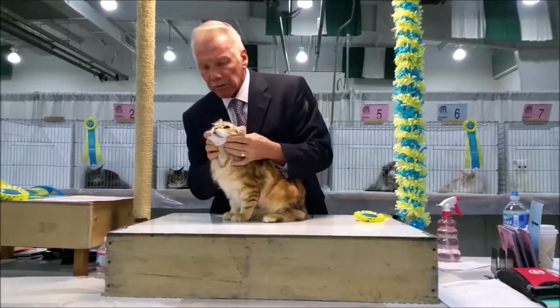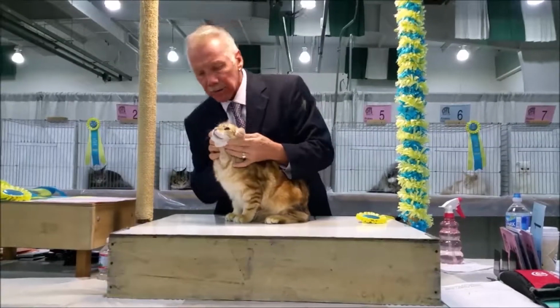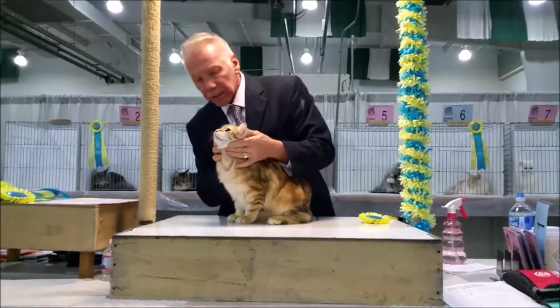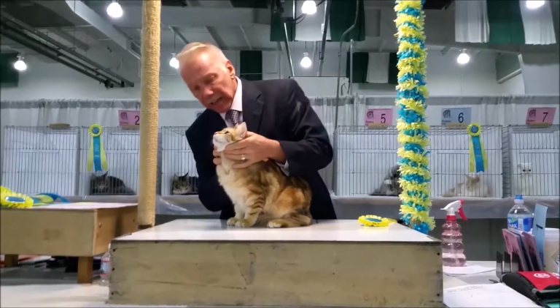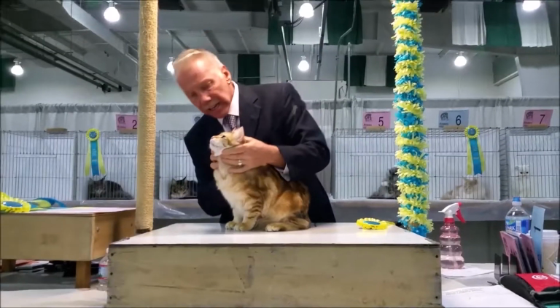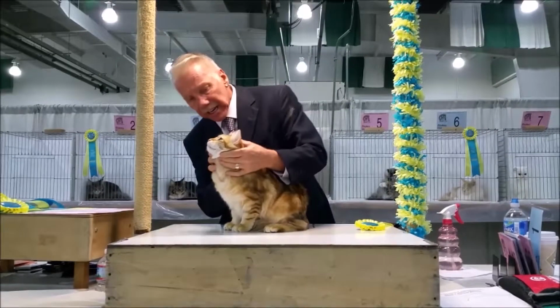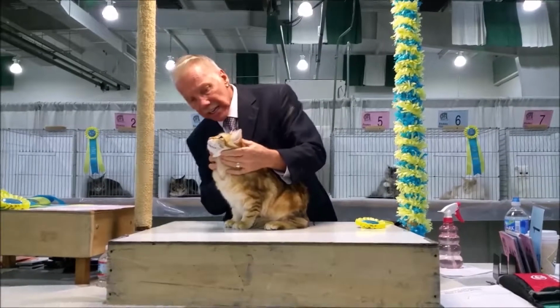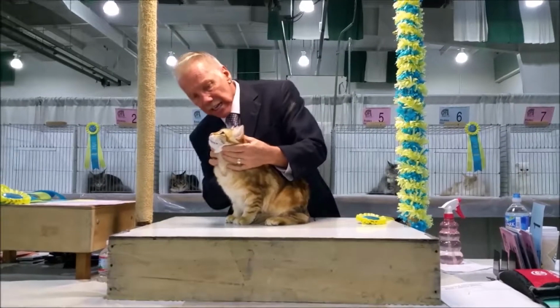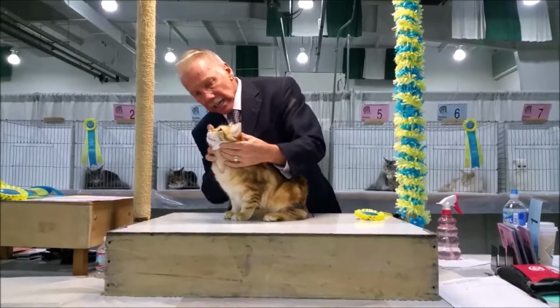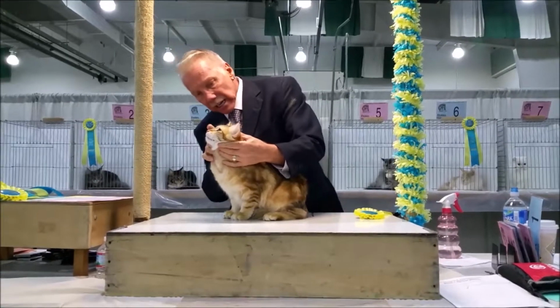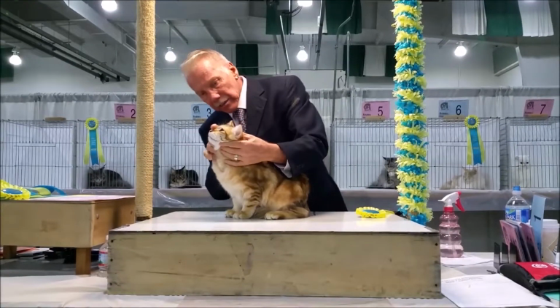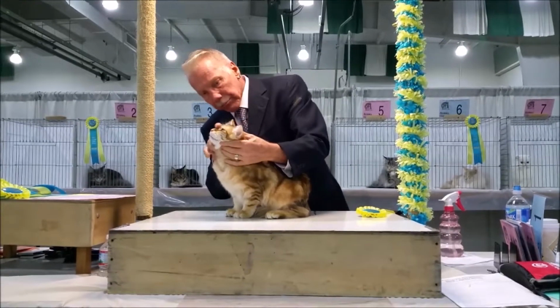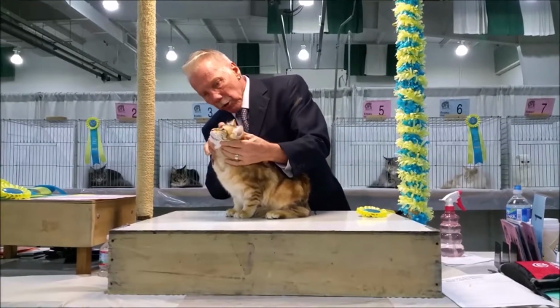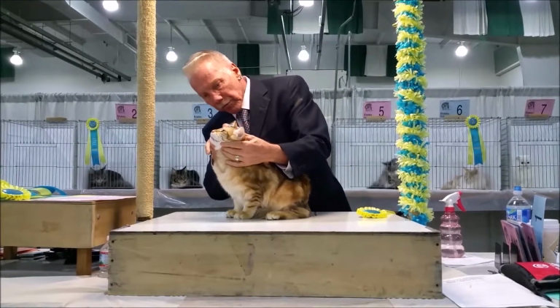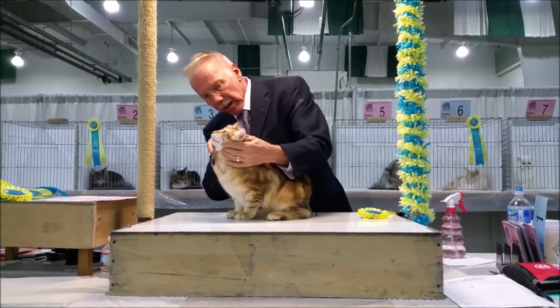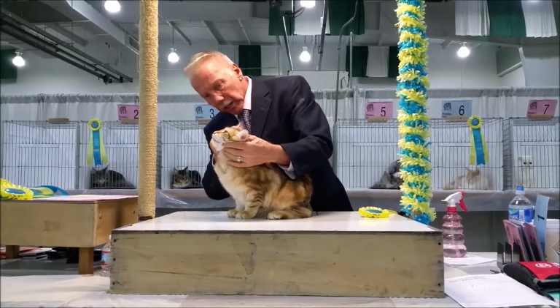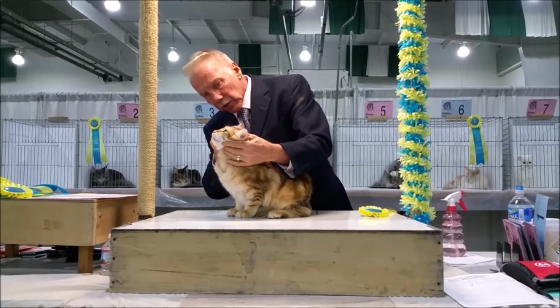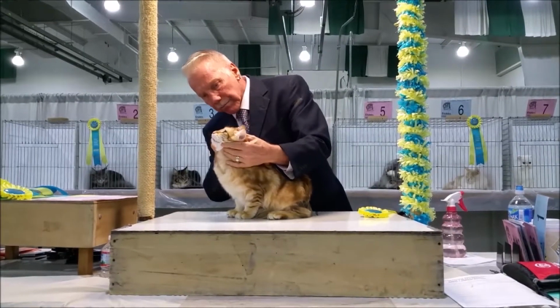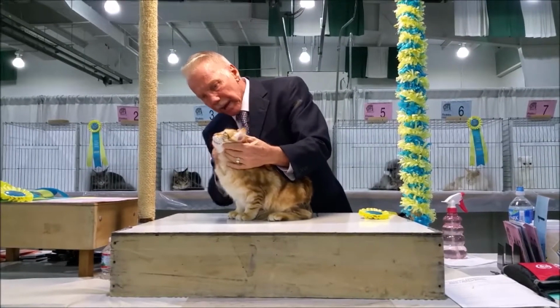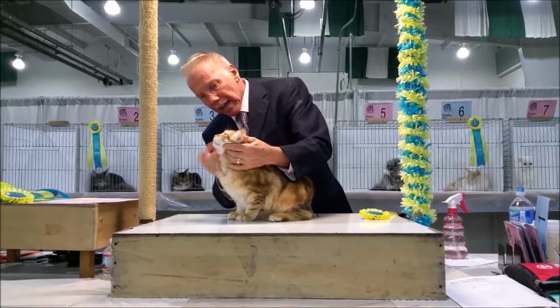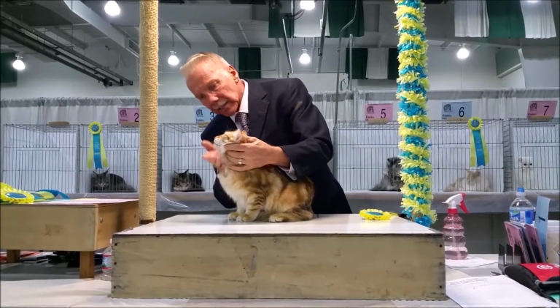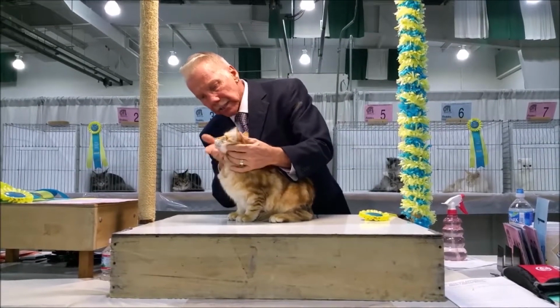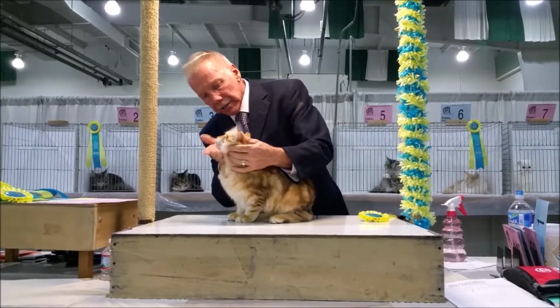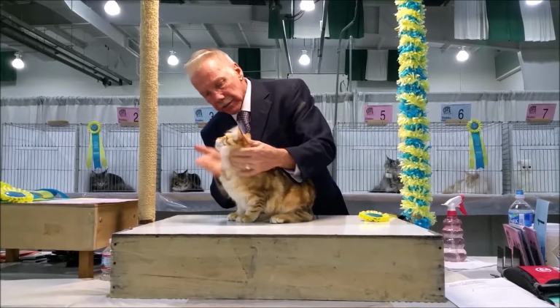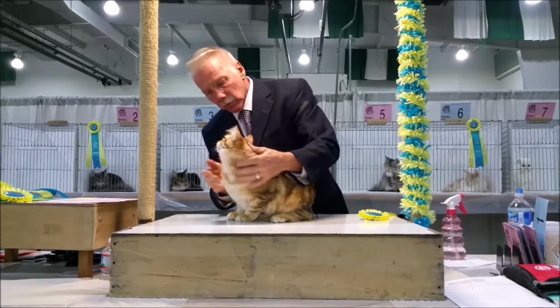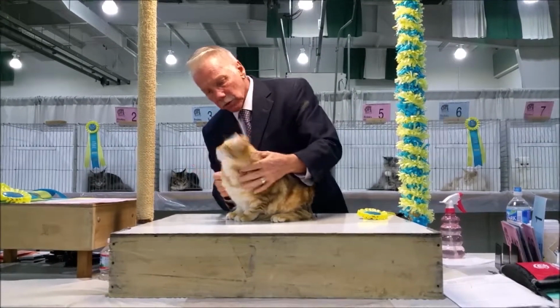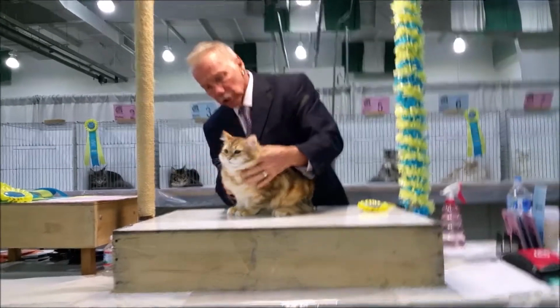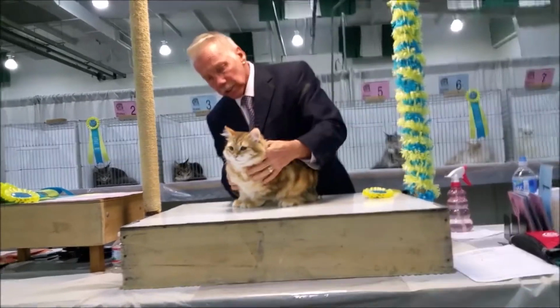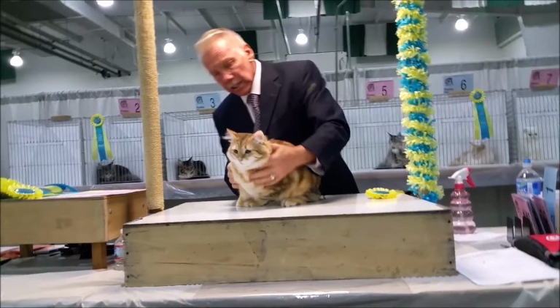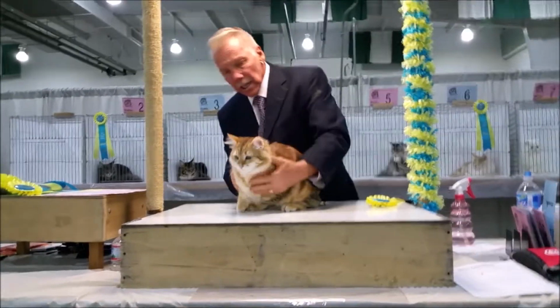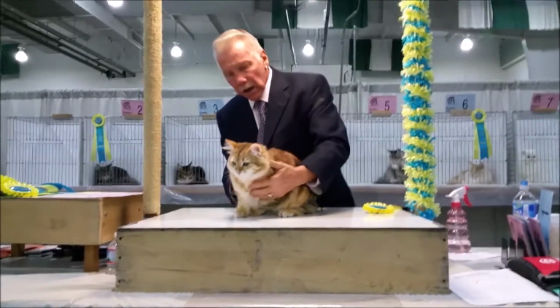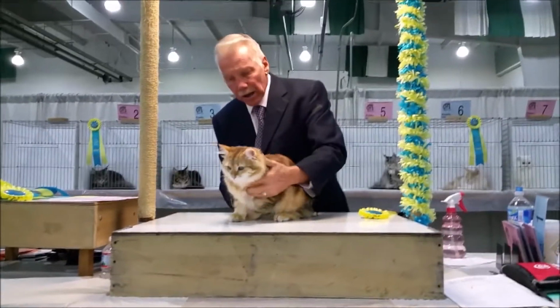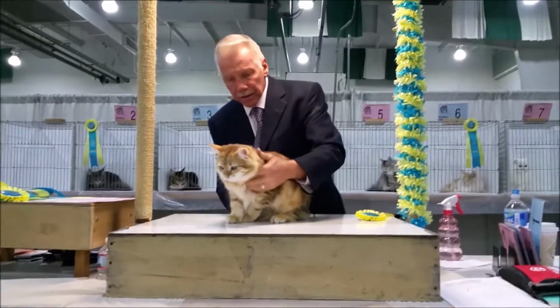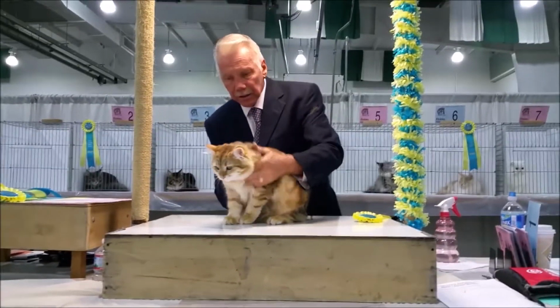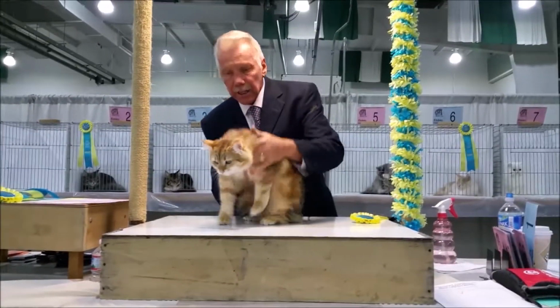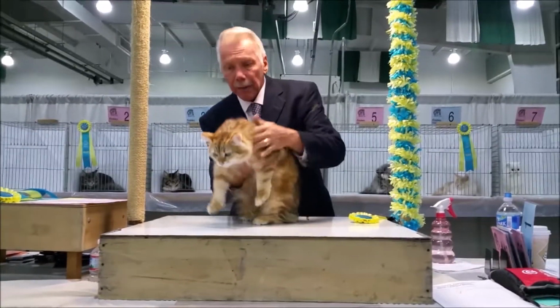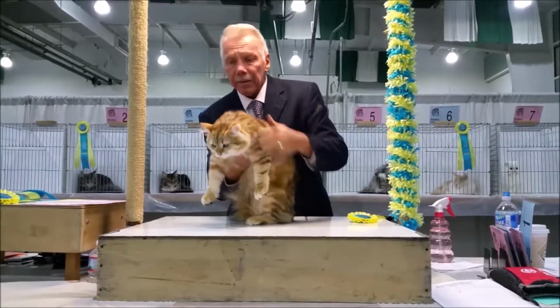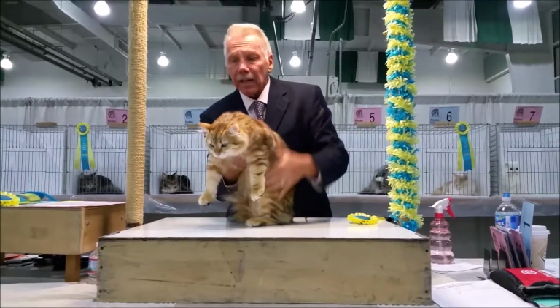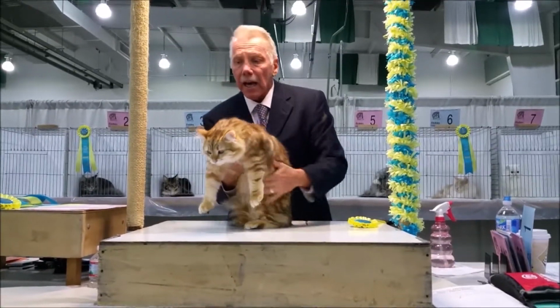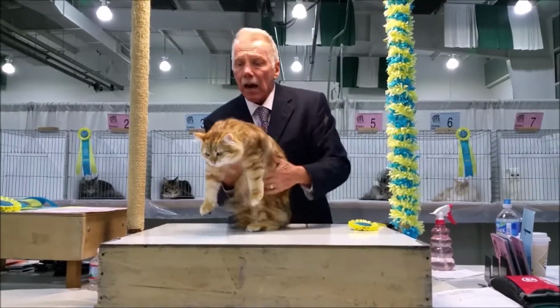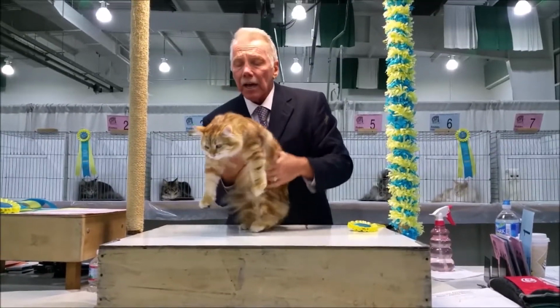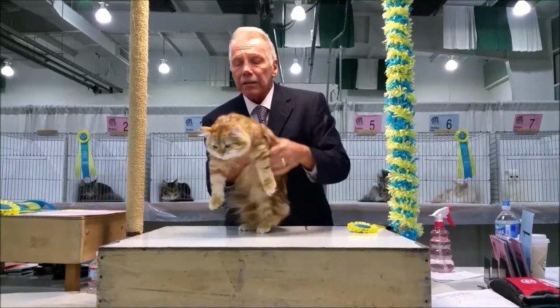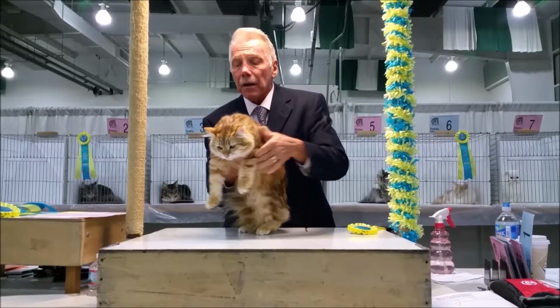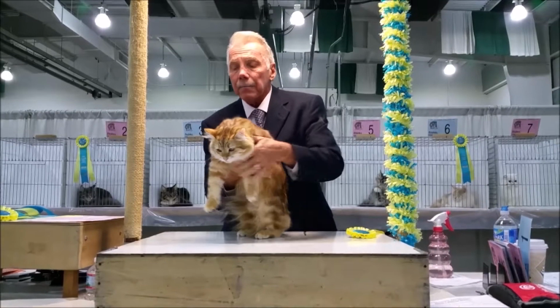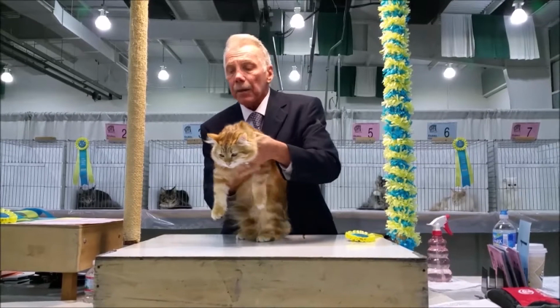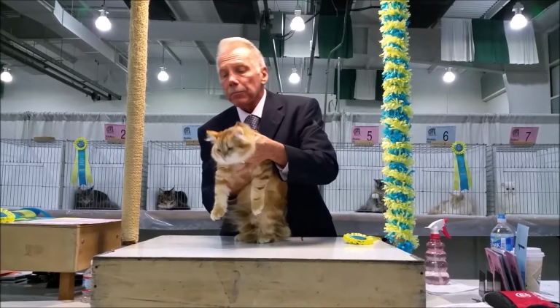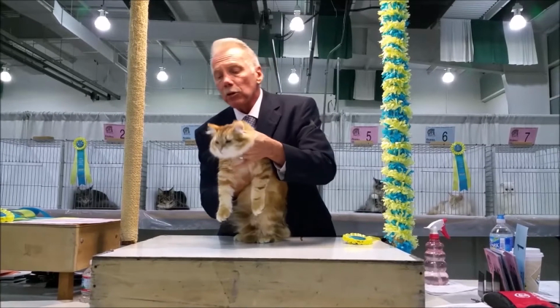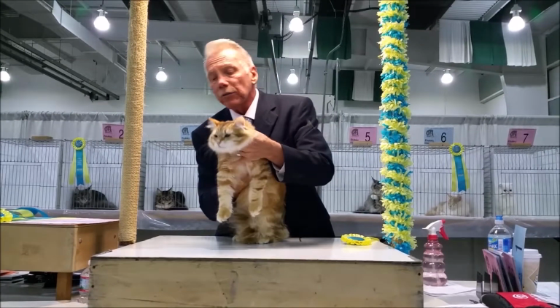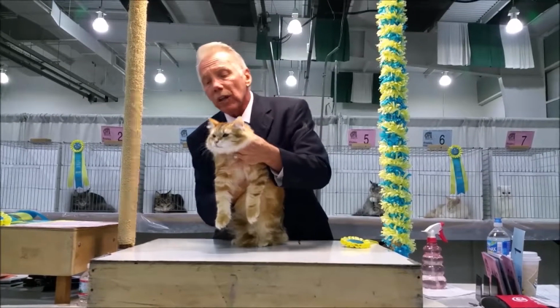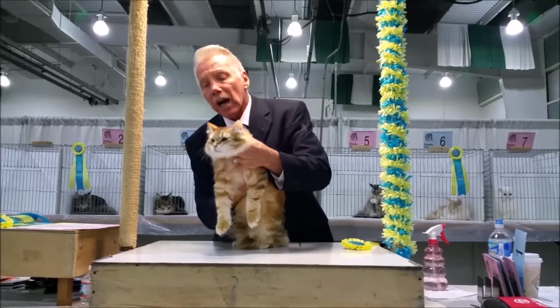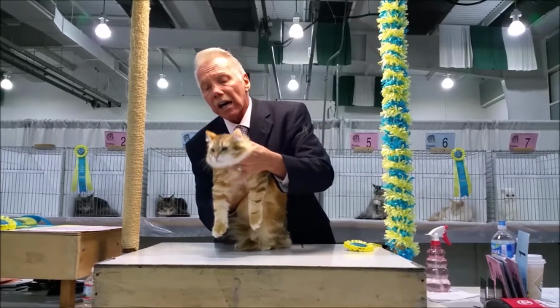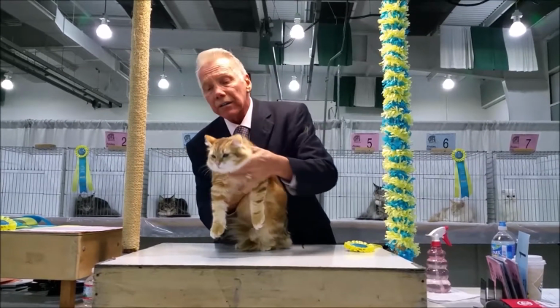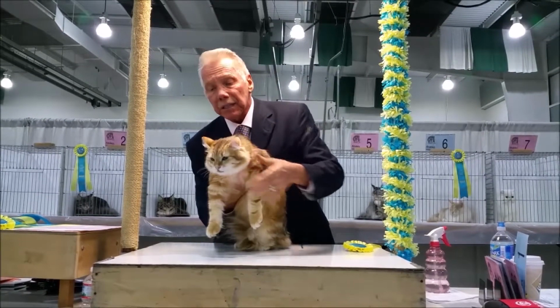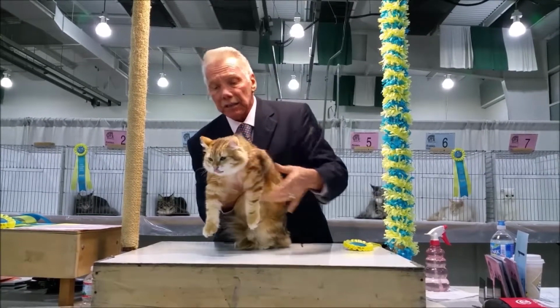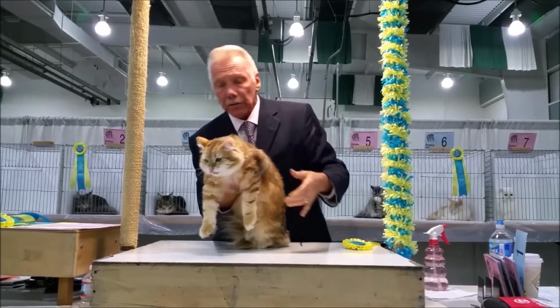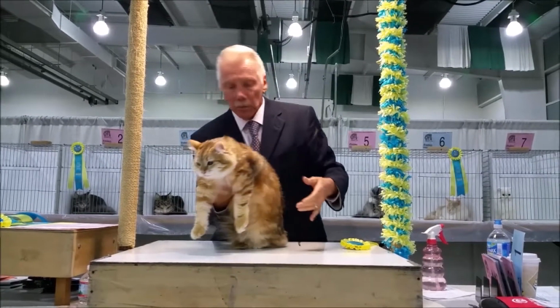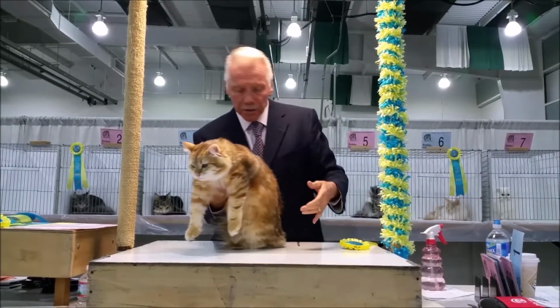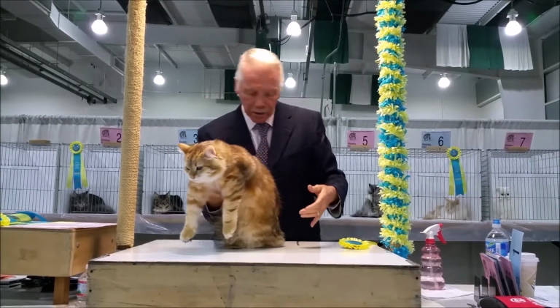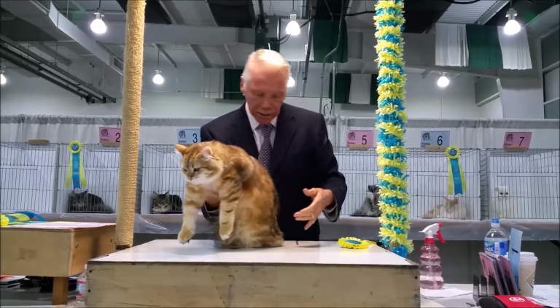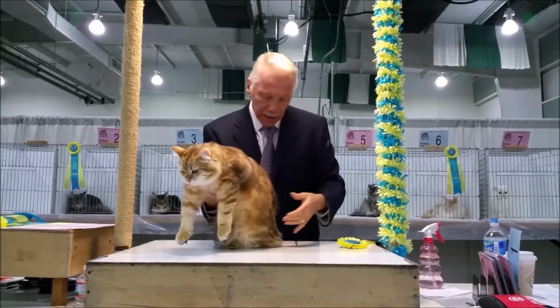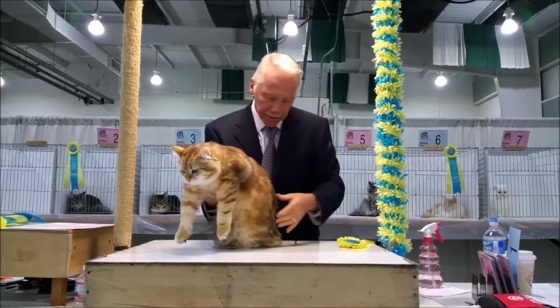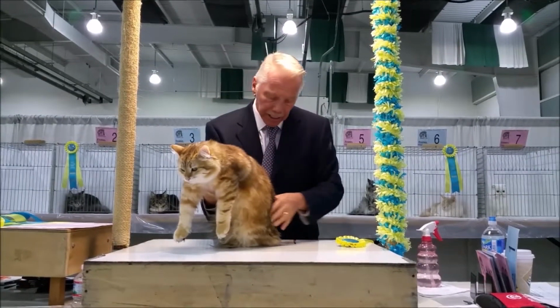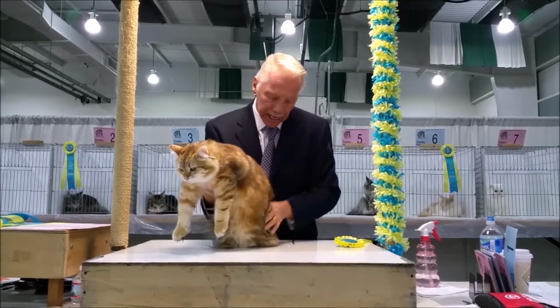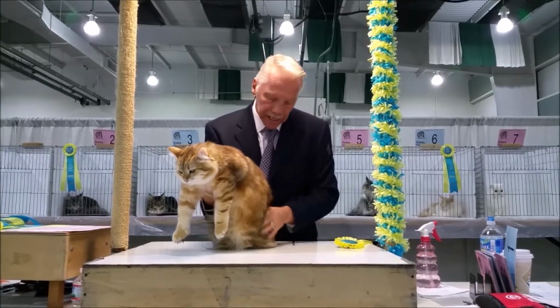Roundness to that head, nice profile, it goes back, nice strong chin, eyes on top of that — beautiful eyes. Ears almost on top of the head.